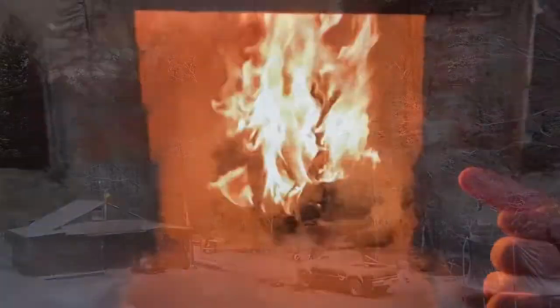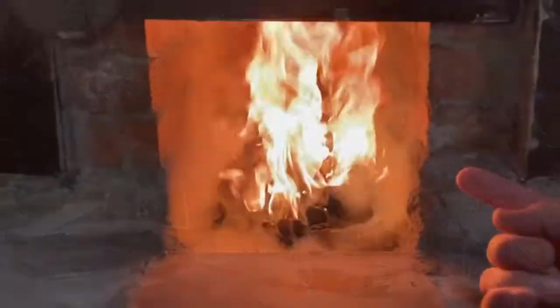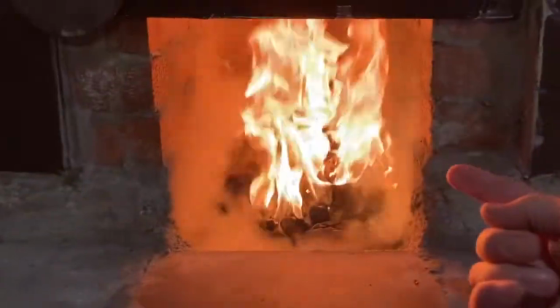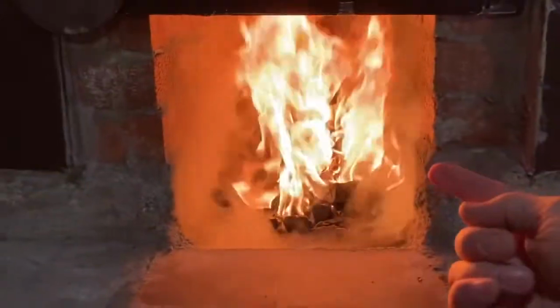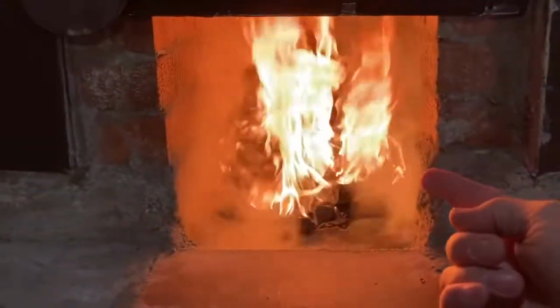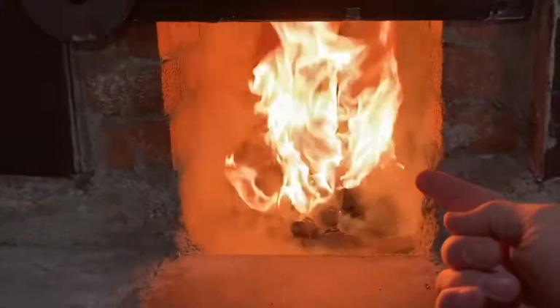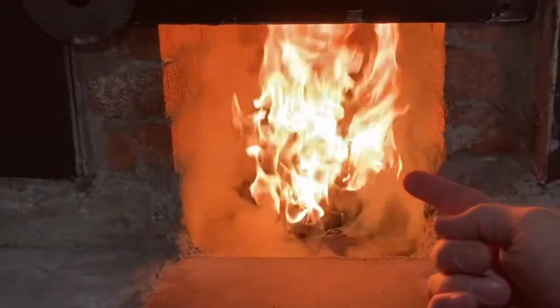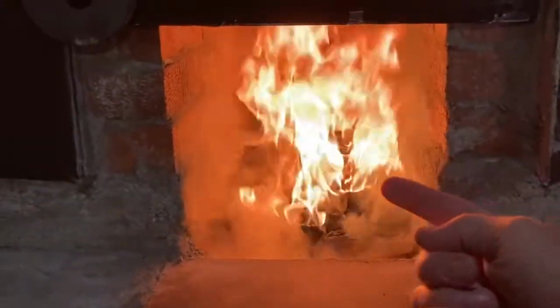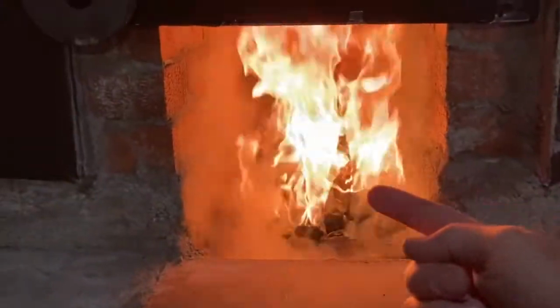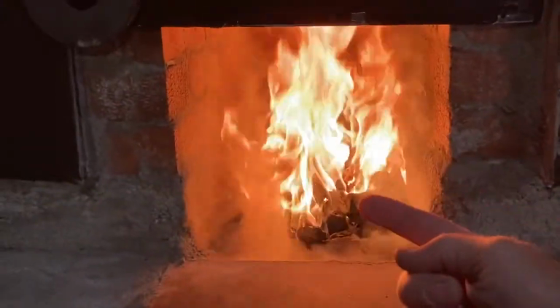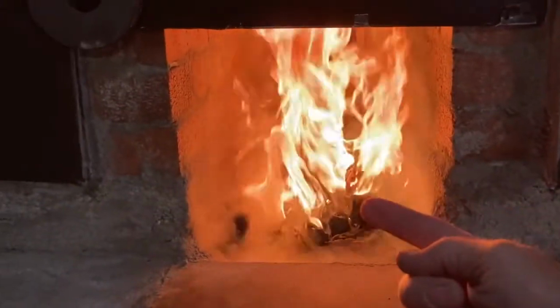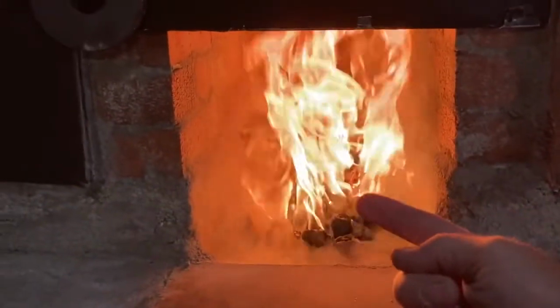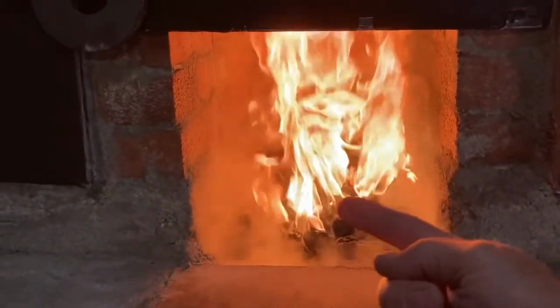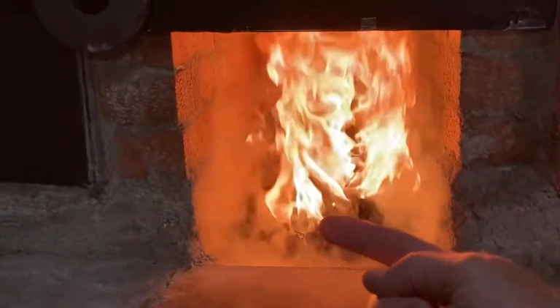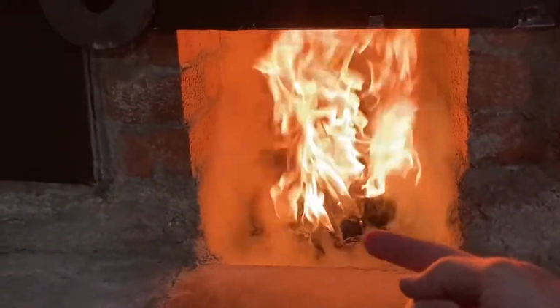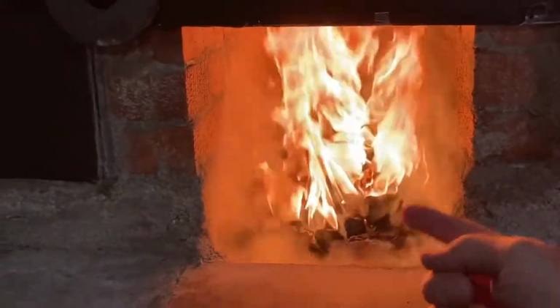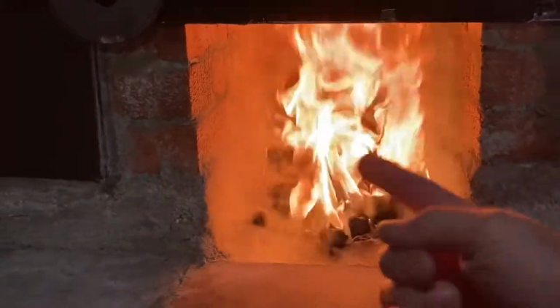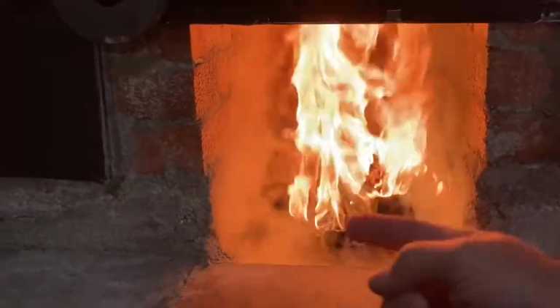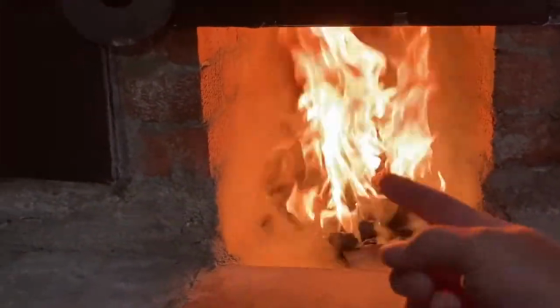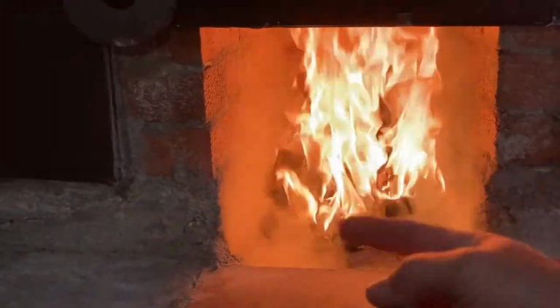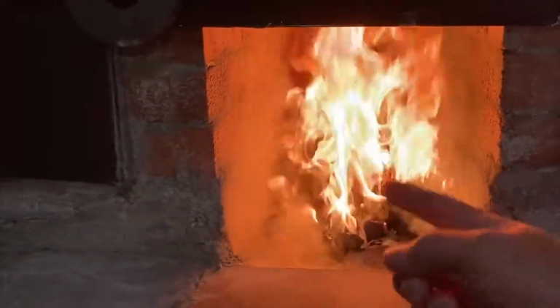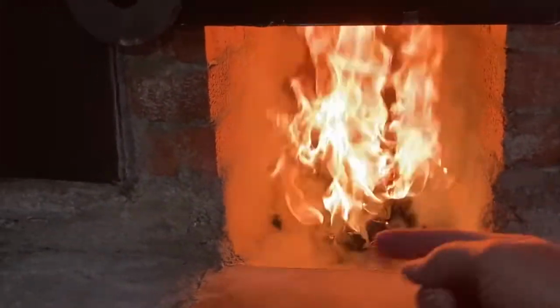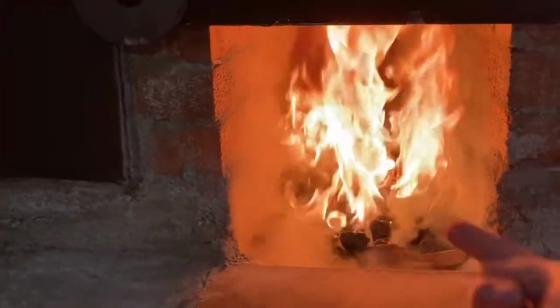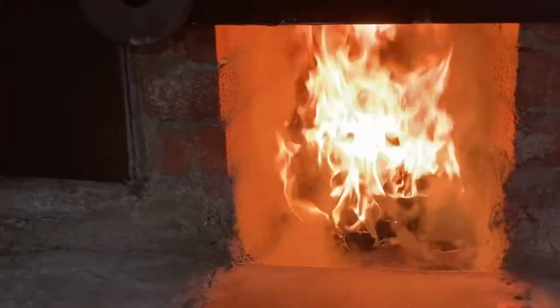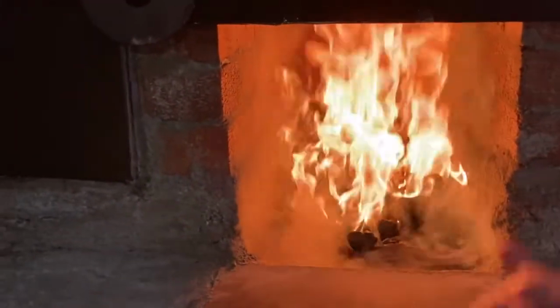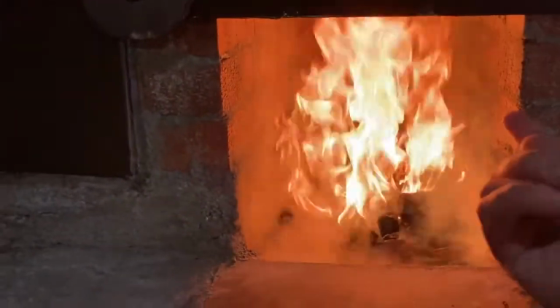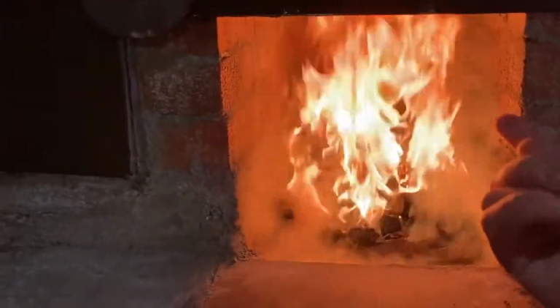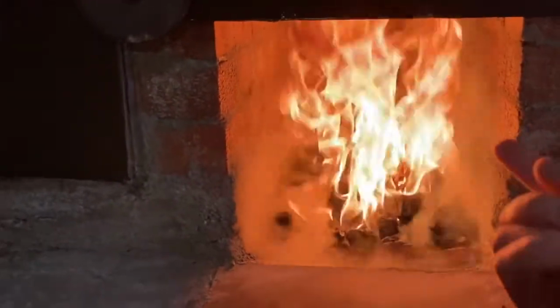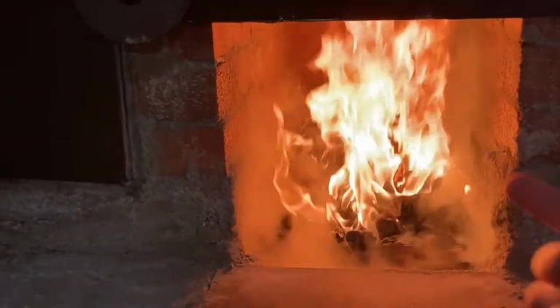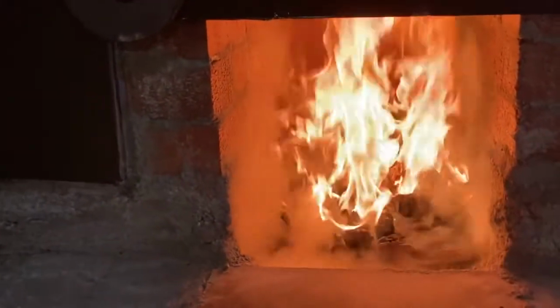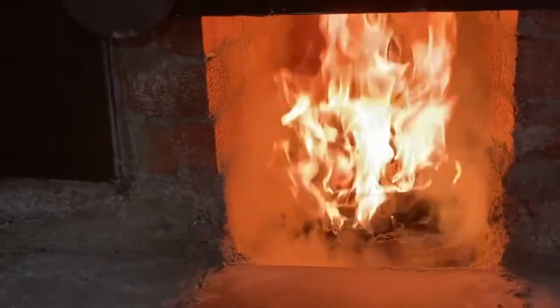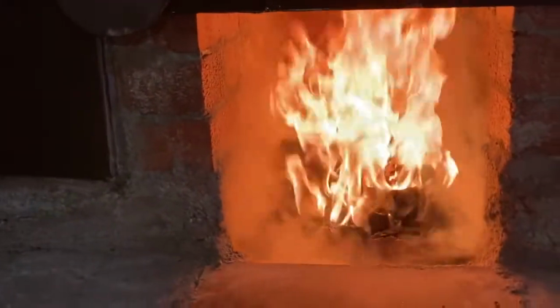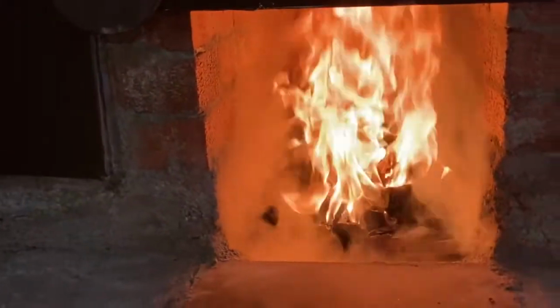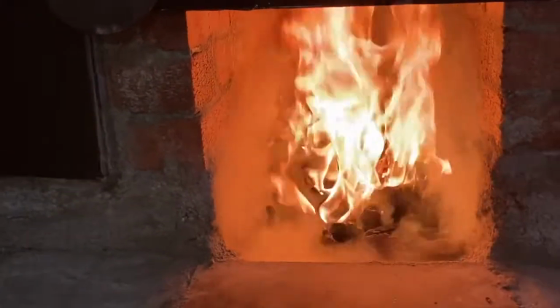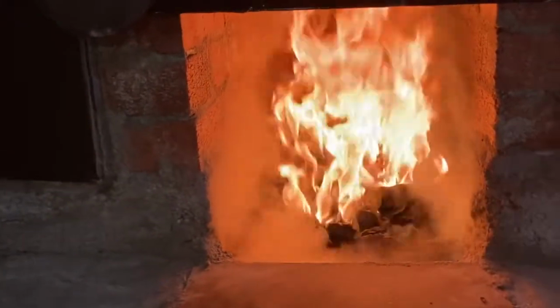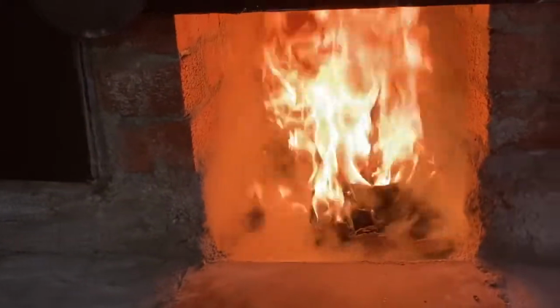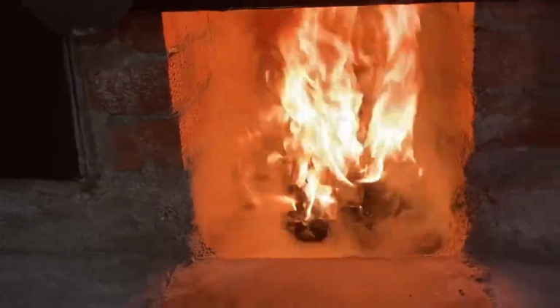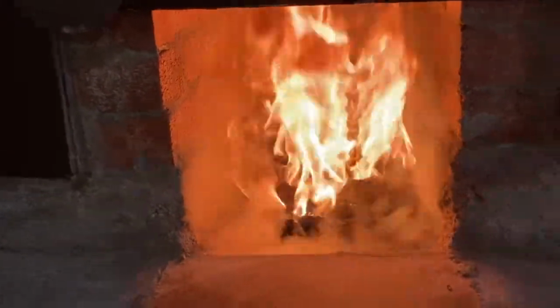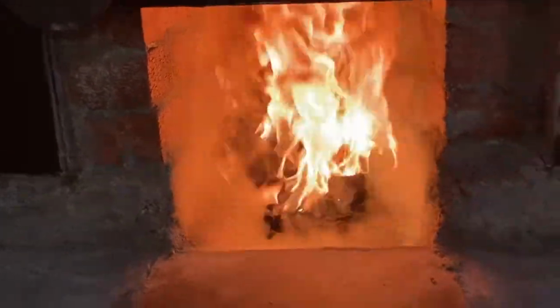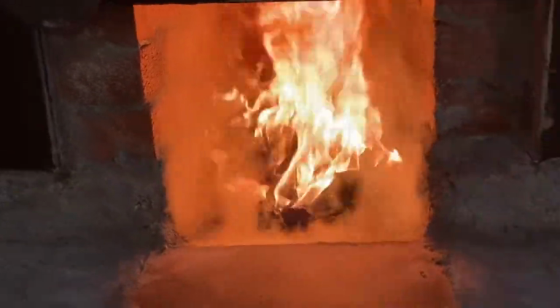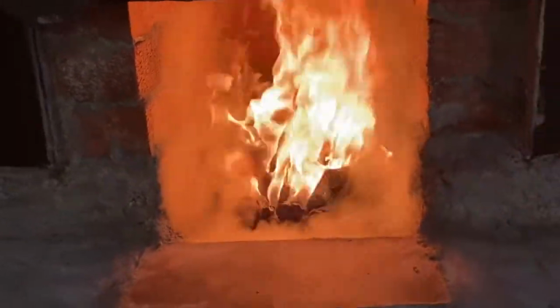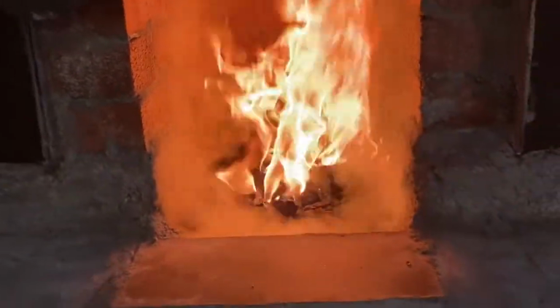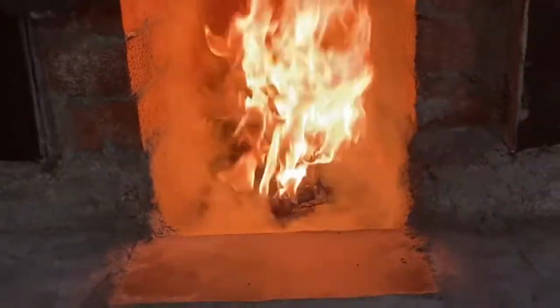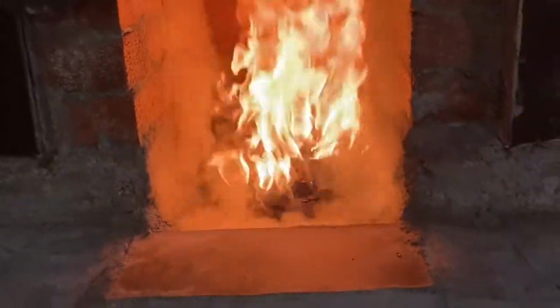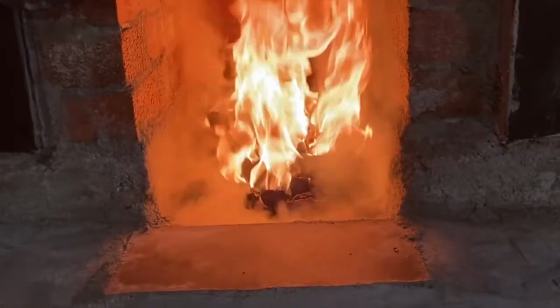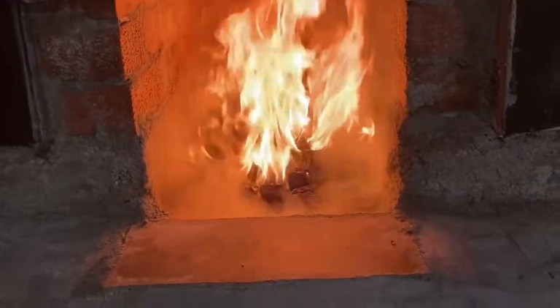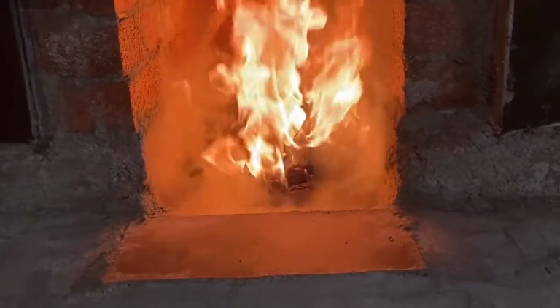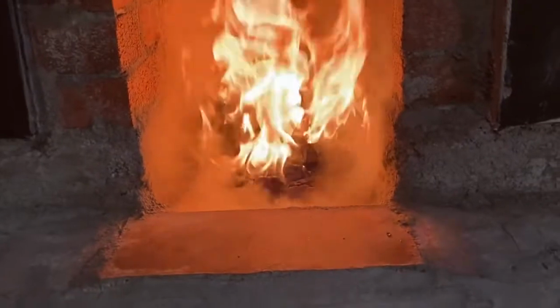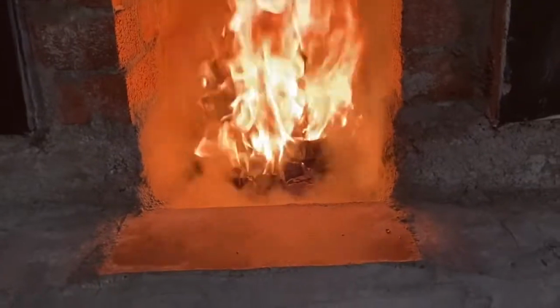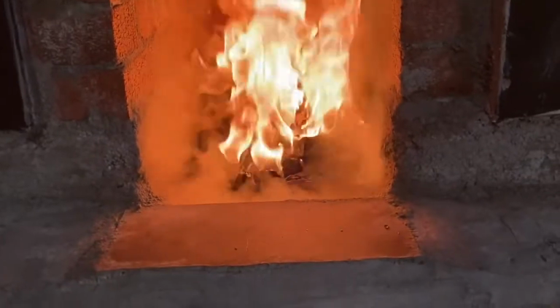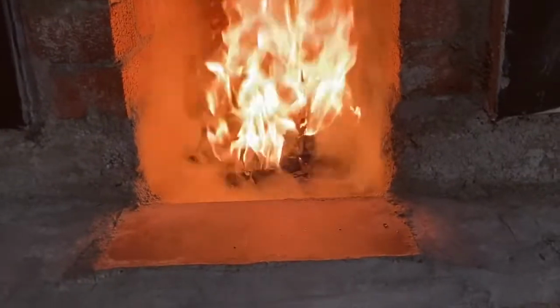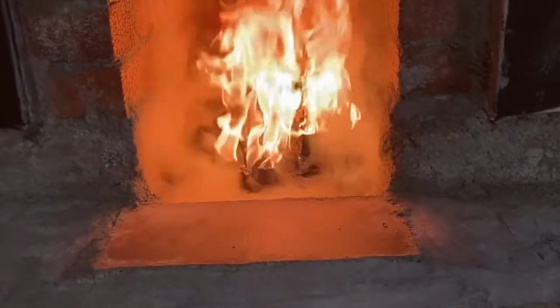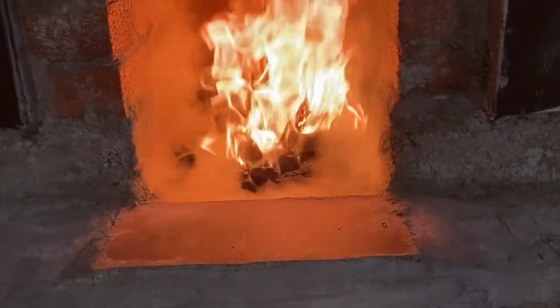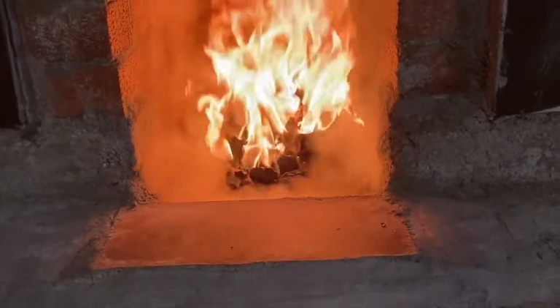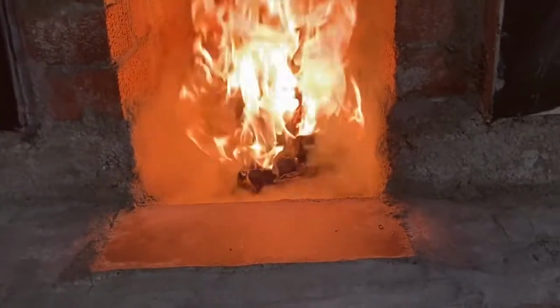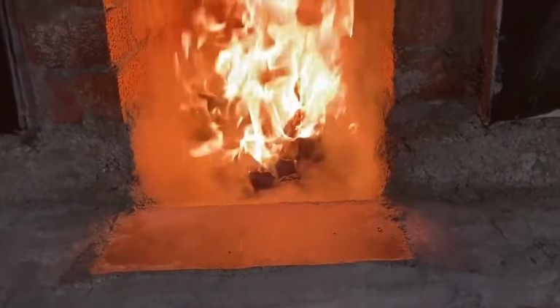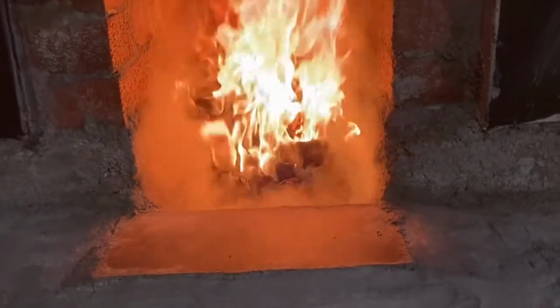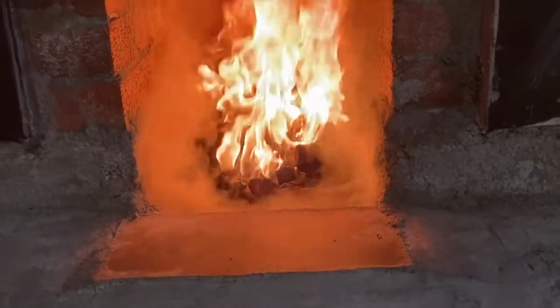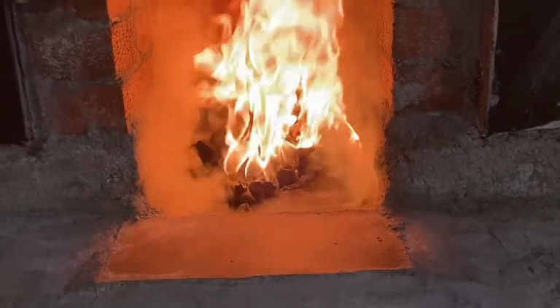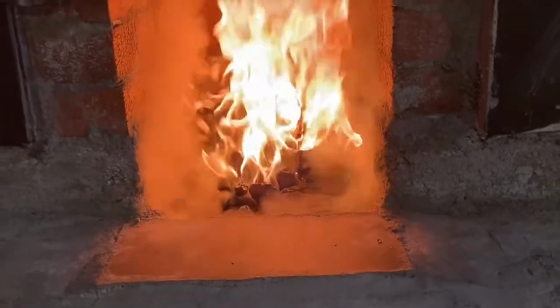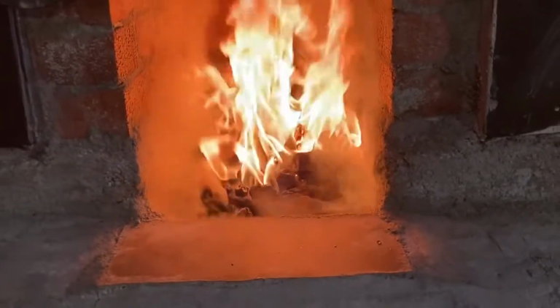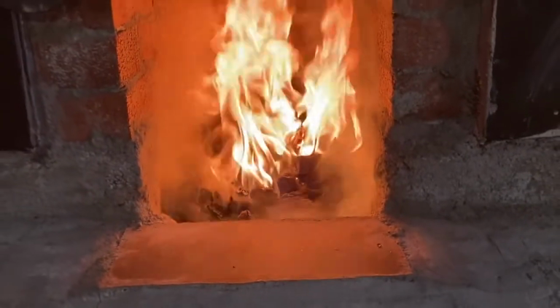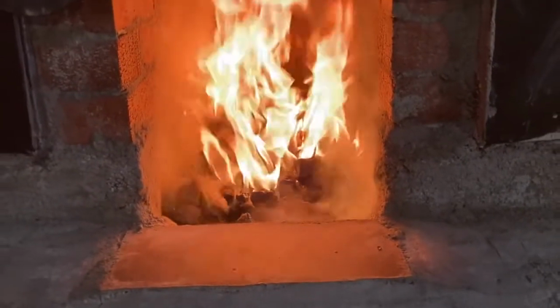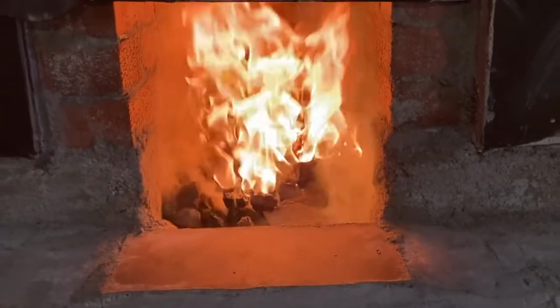You can see that smoke being drawn straight up the chimney. The hotter the chimney gets, the better that thing will draw.